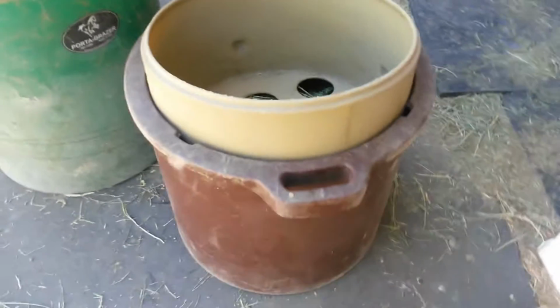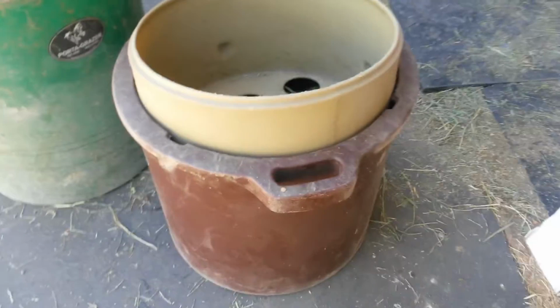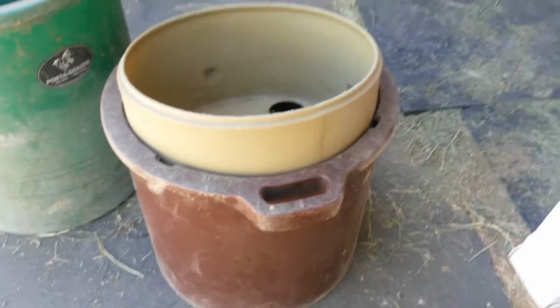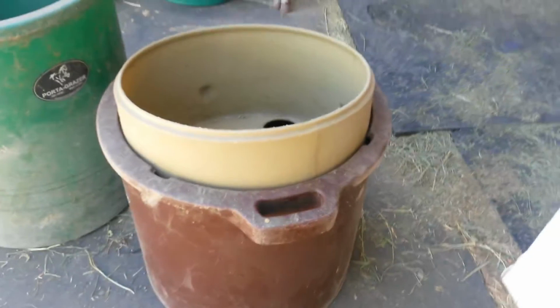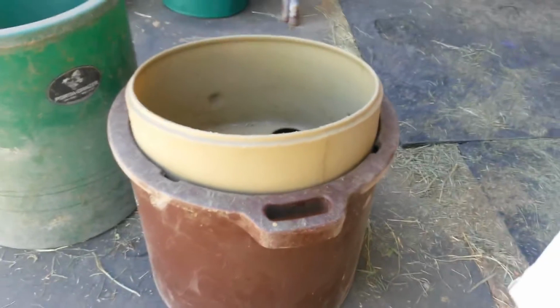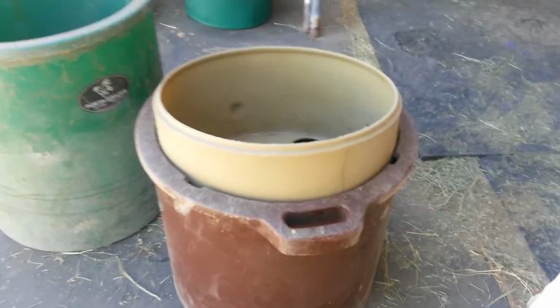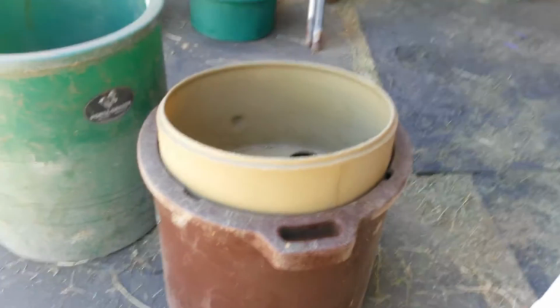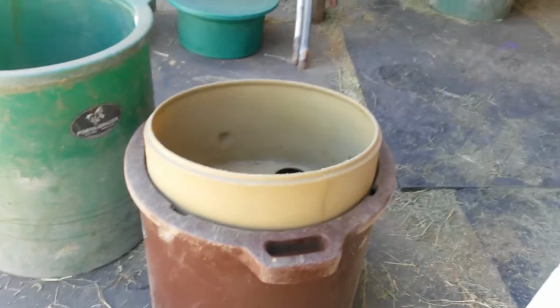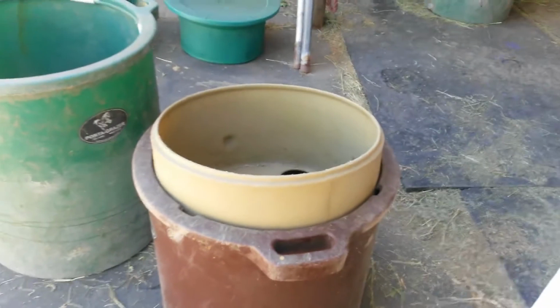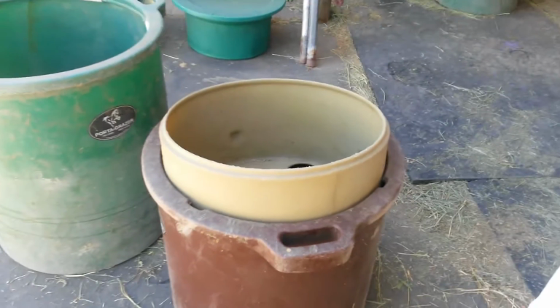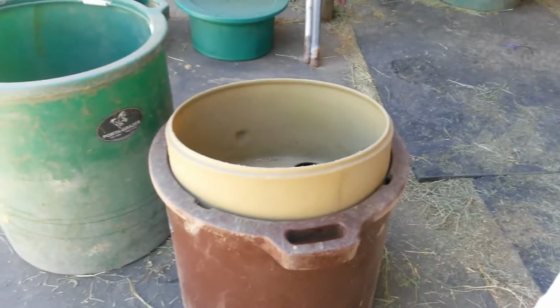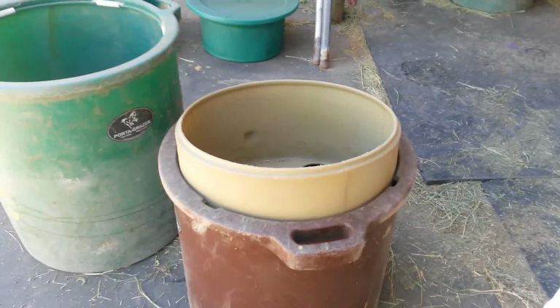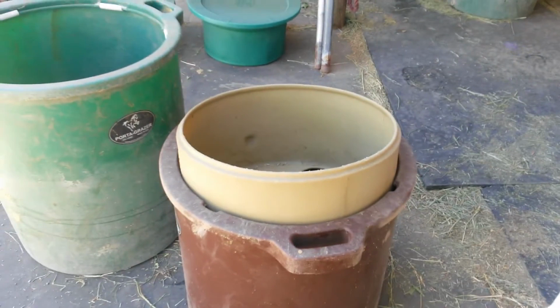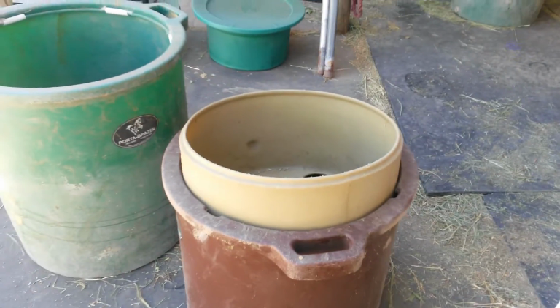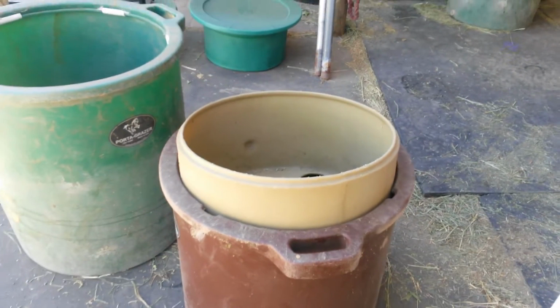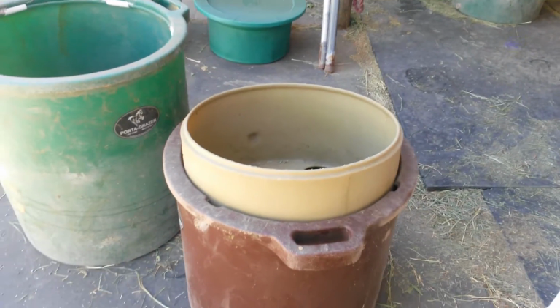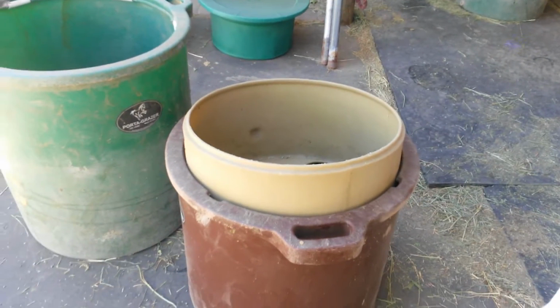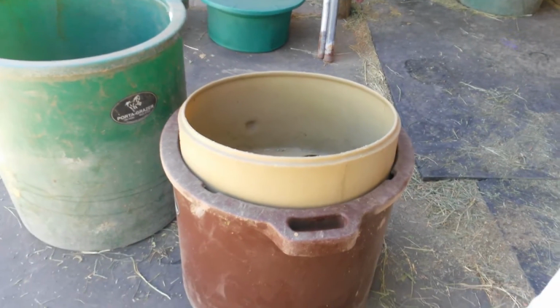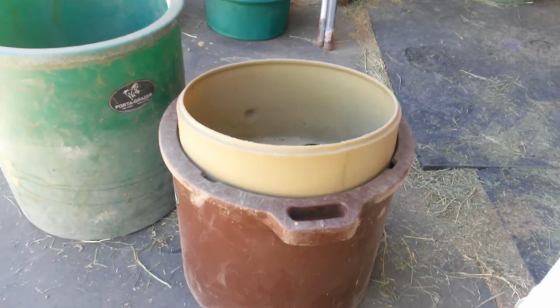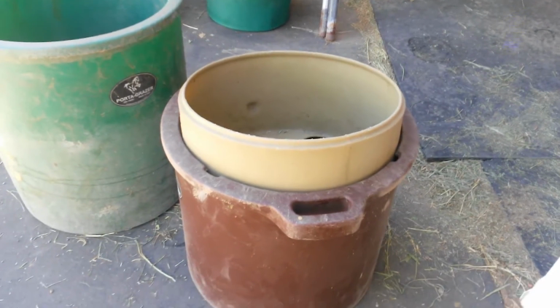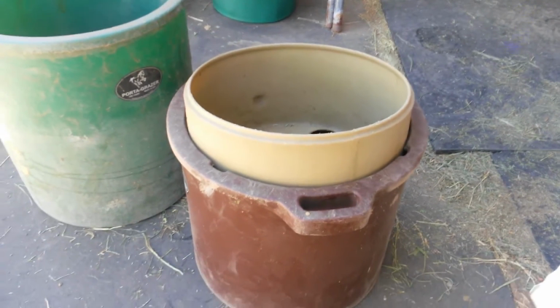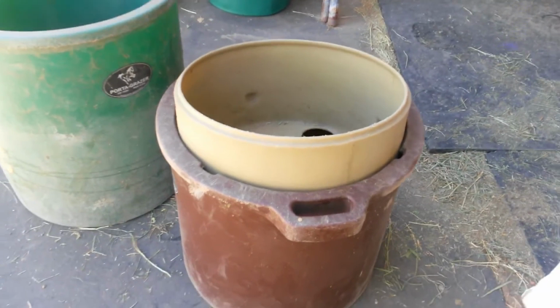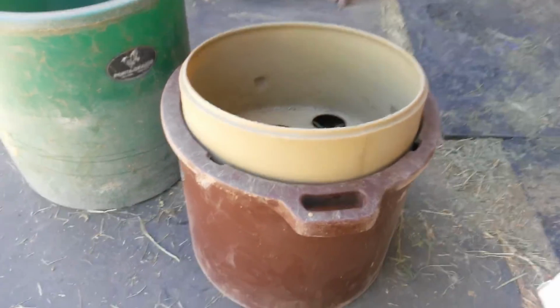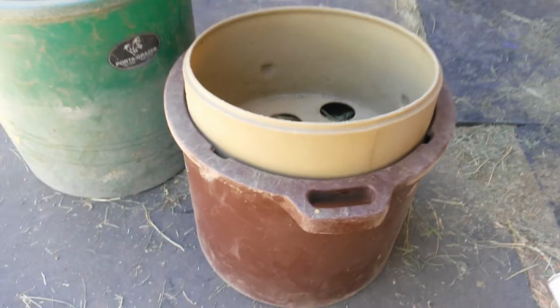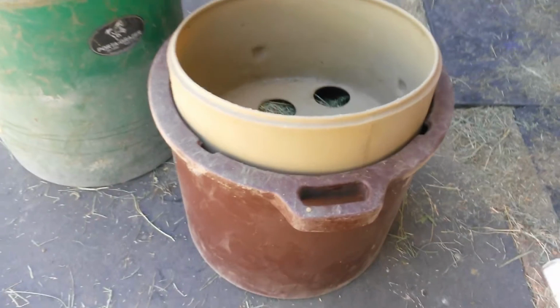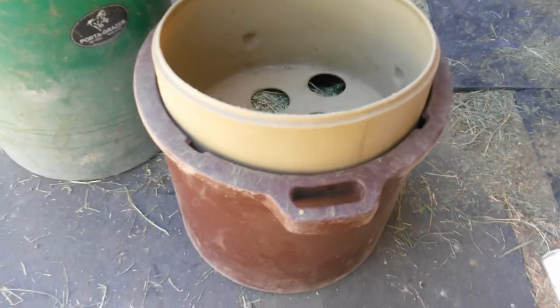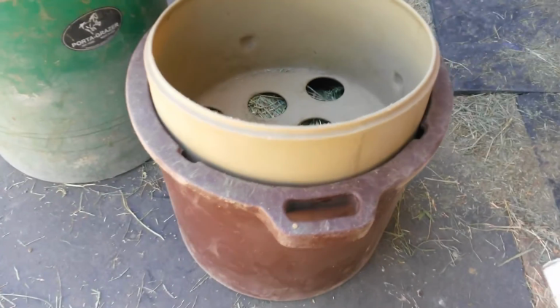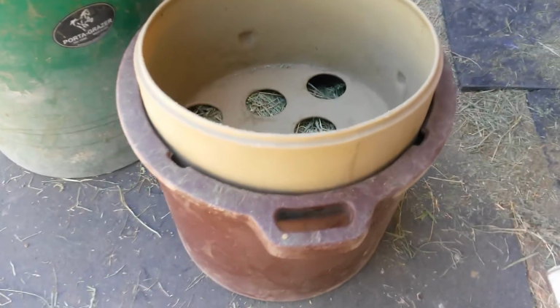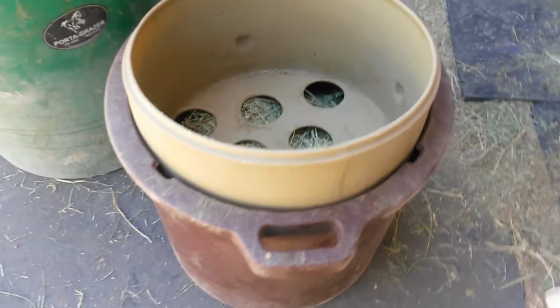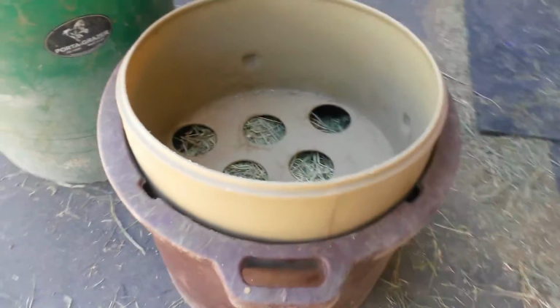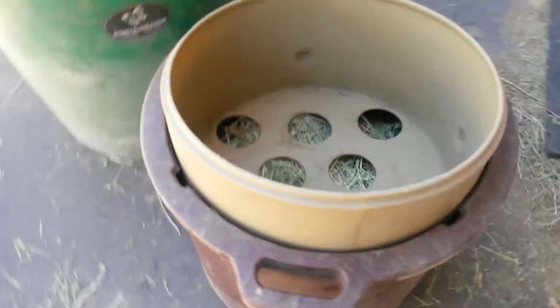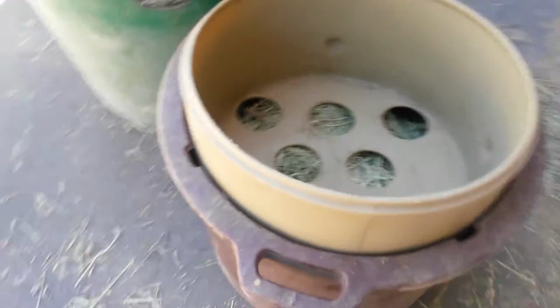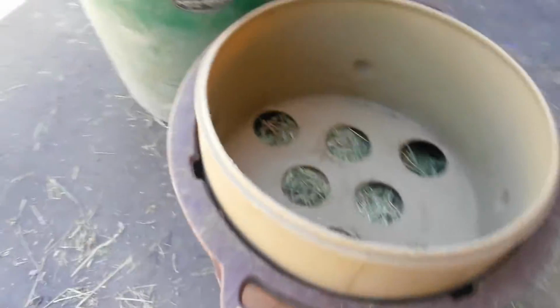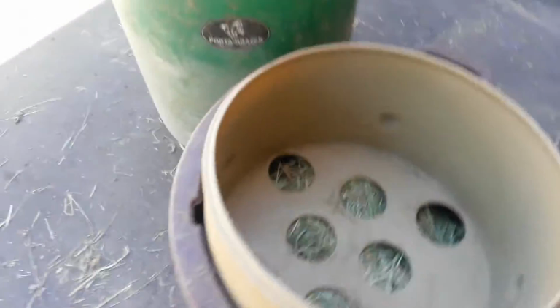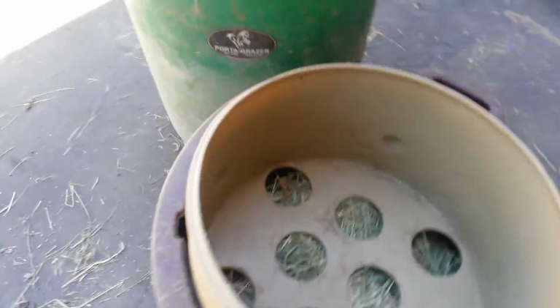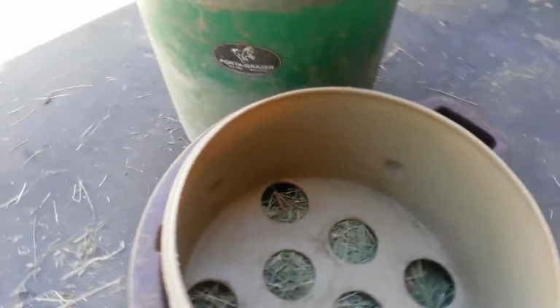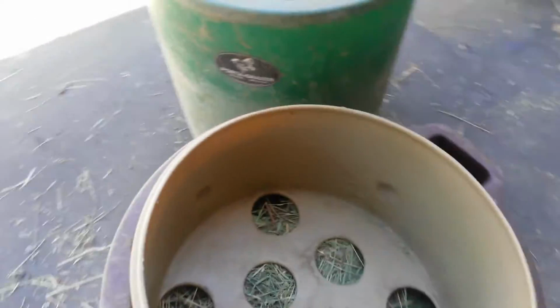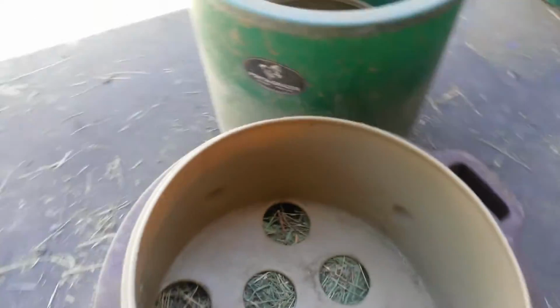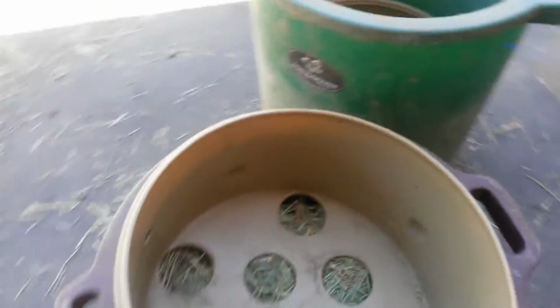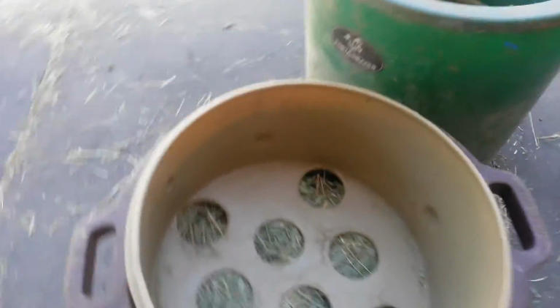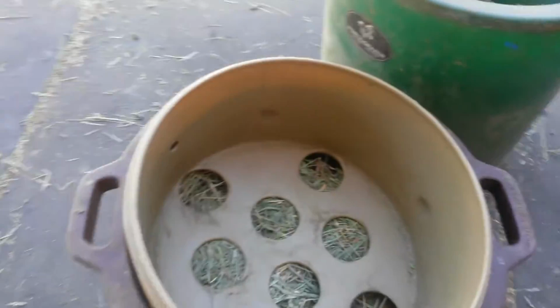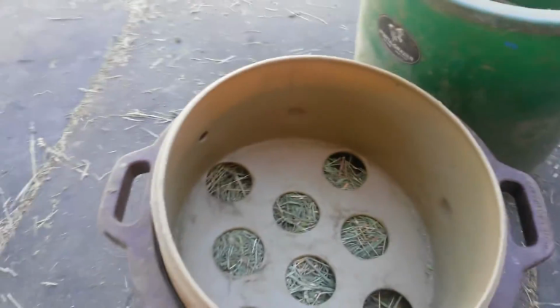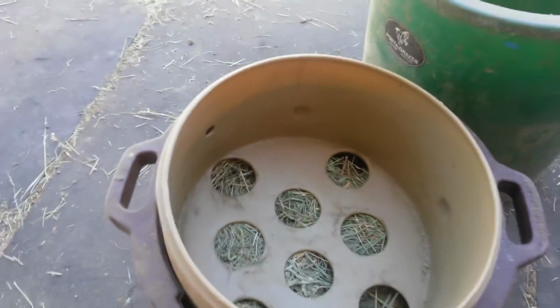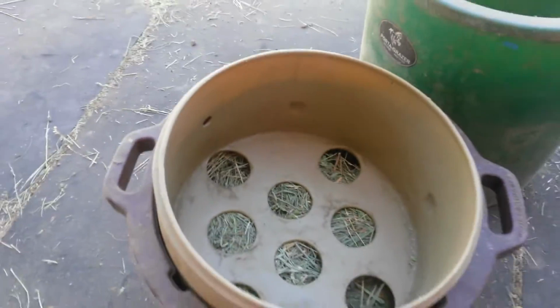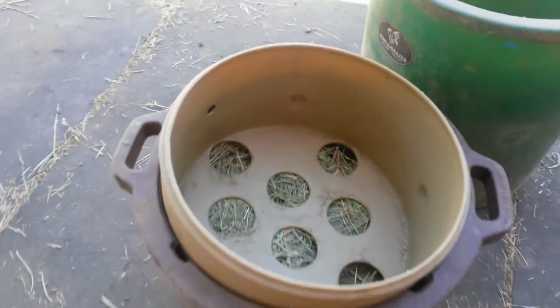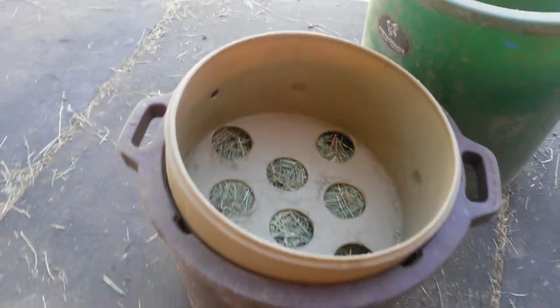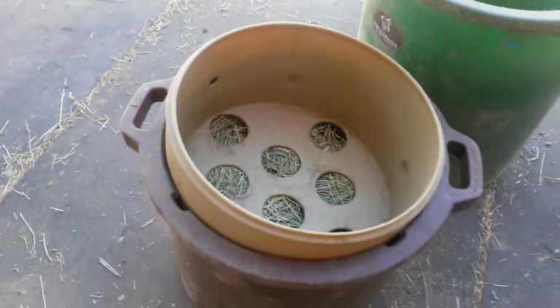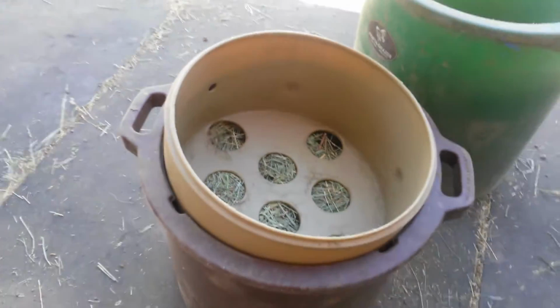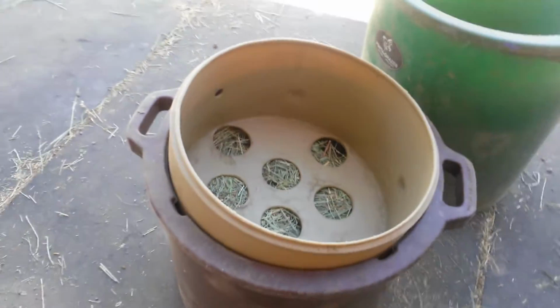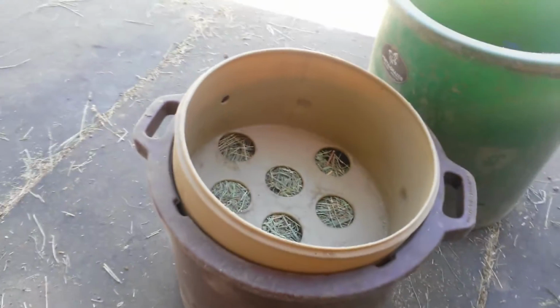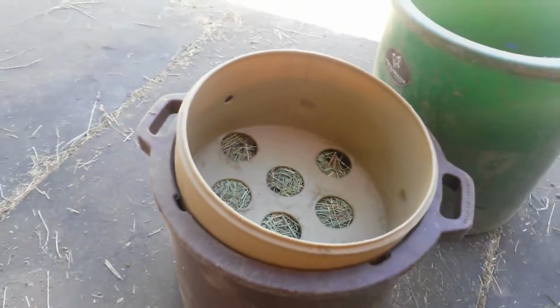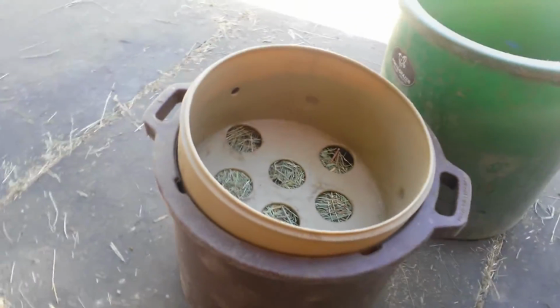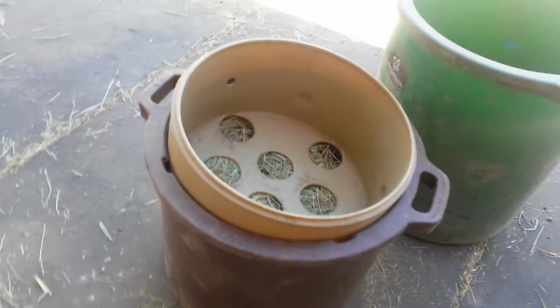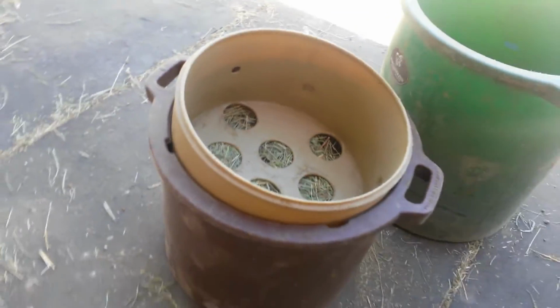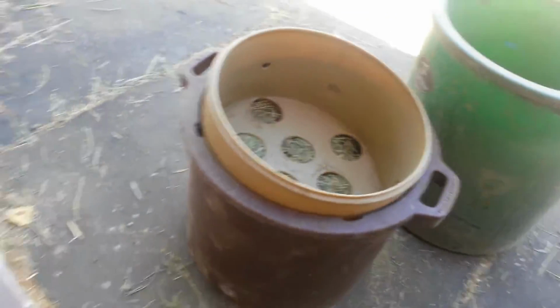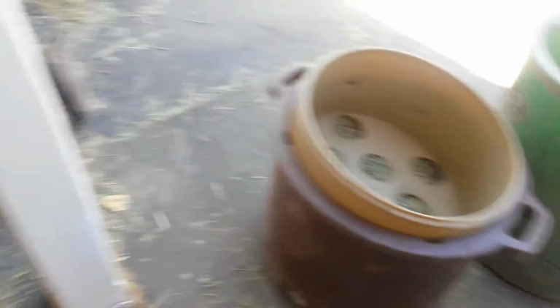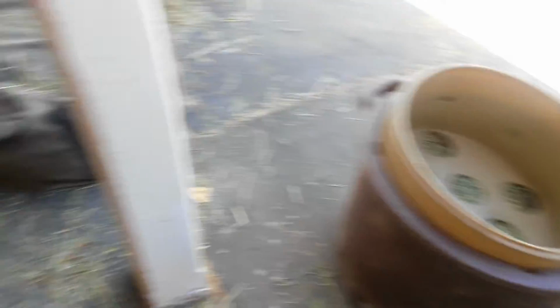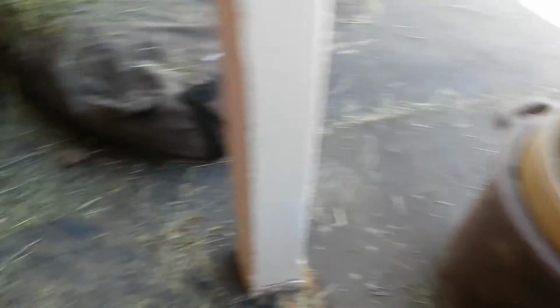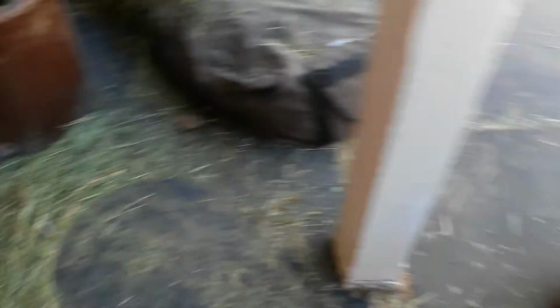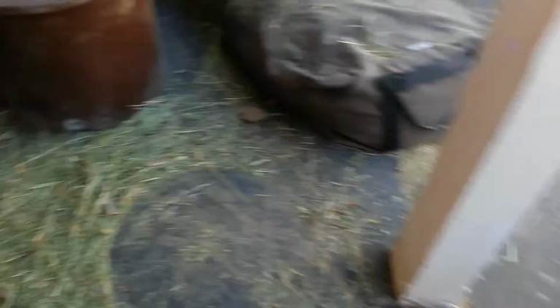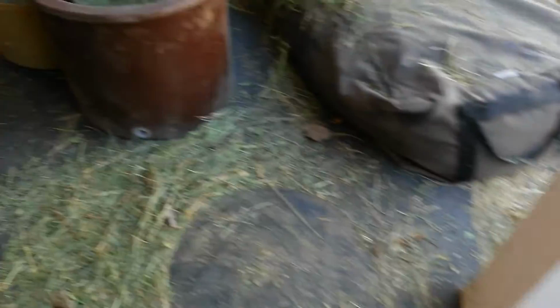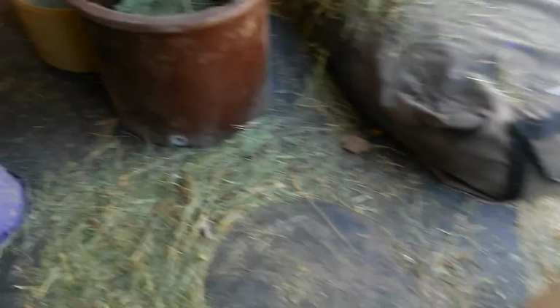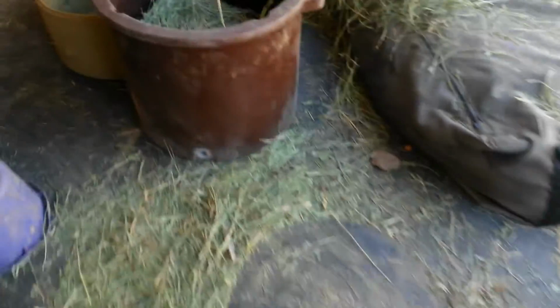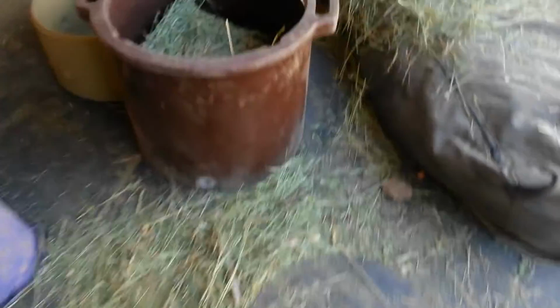The nice thing with the way the new tubs are, the horses can eat, and for most of the time they can still see out.